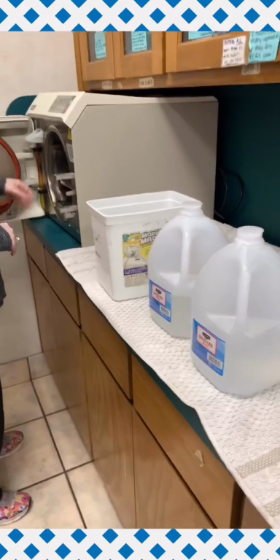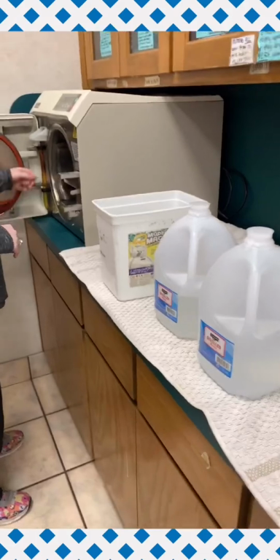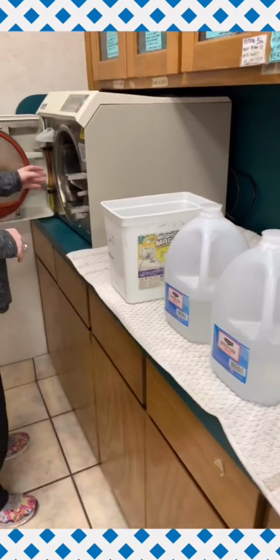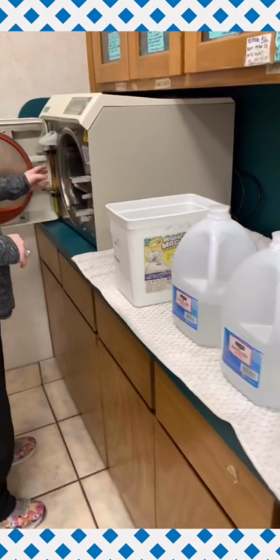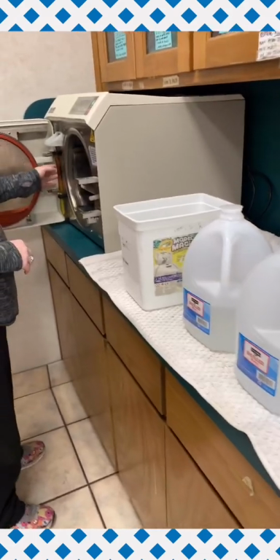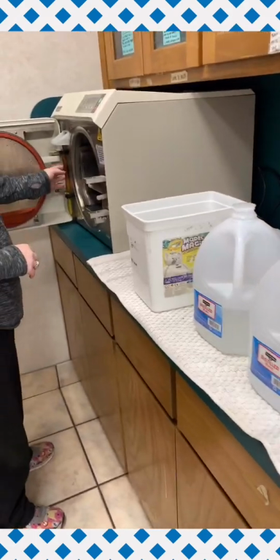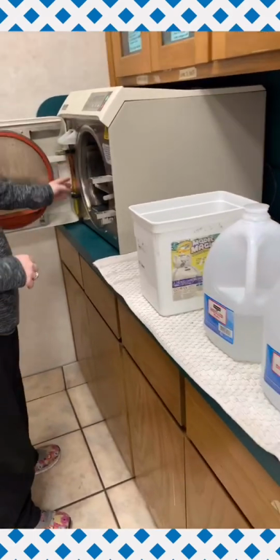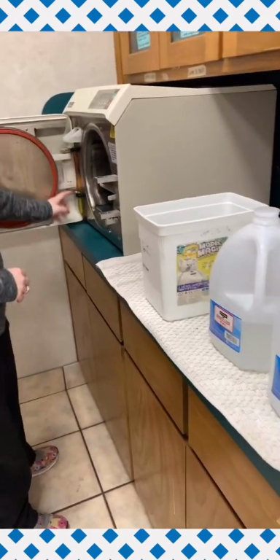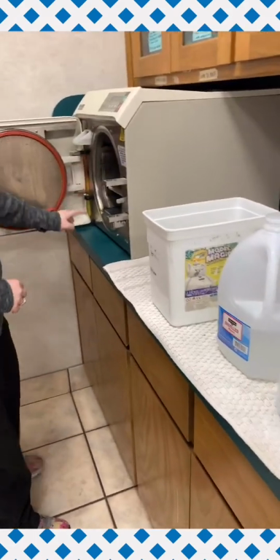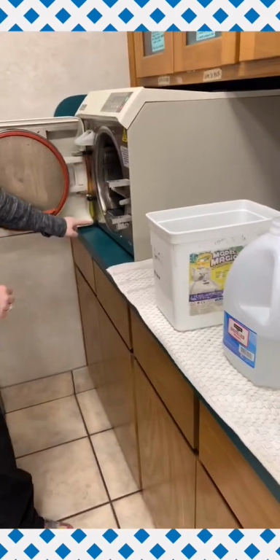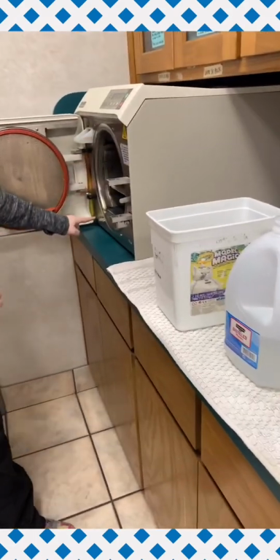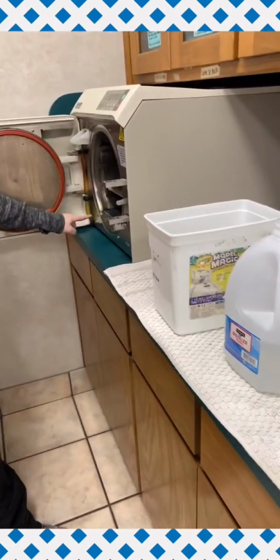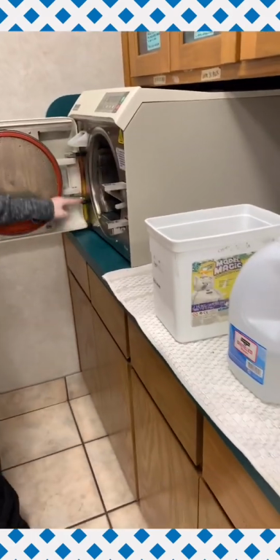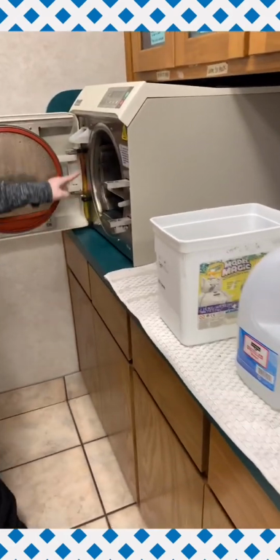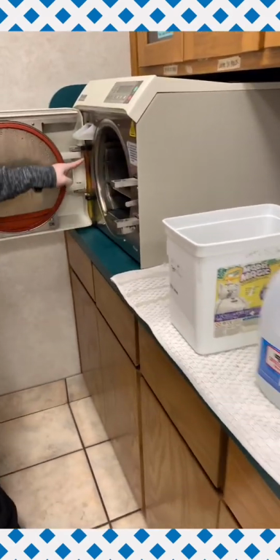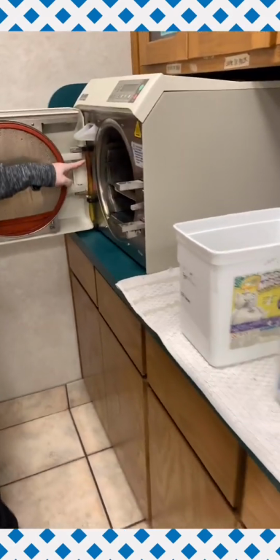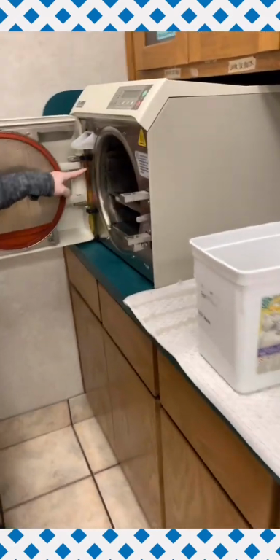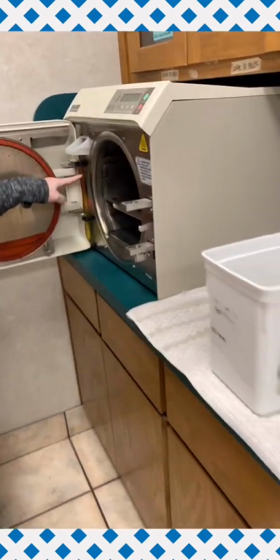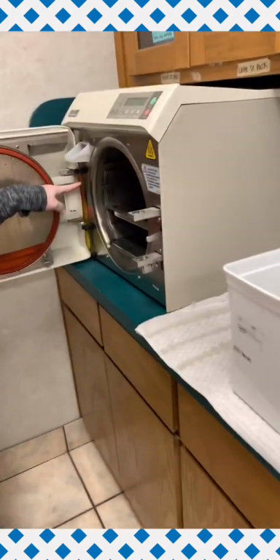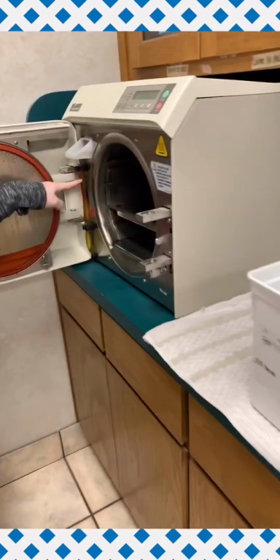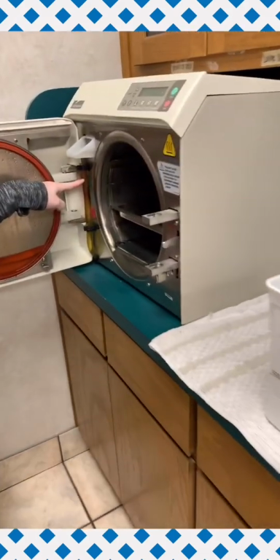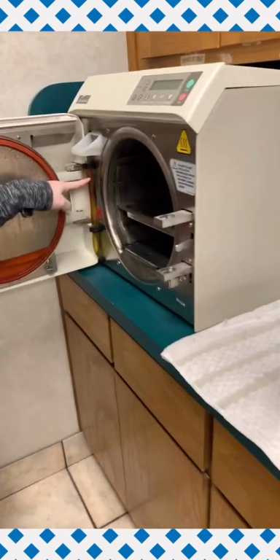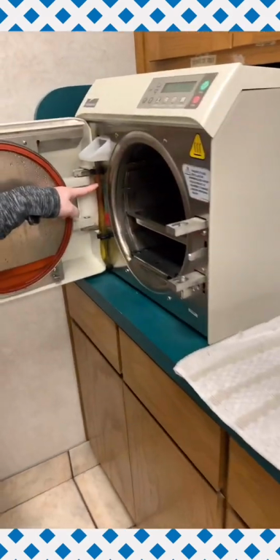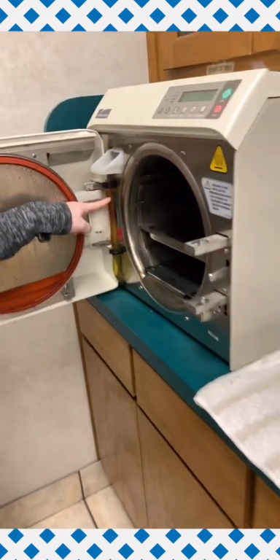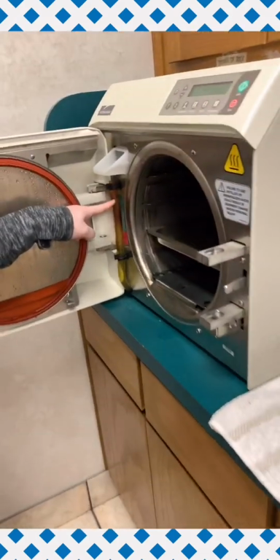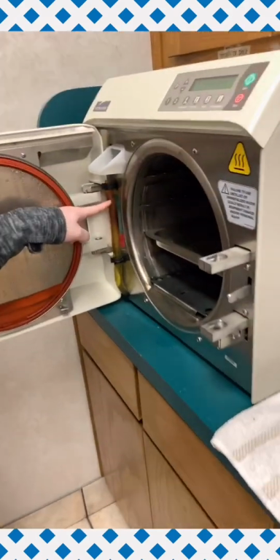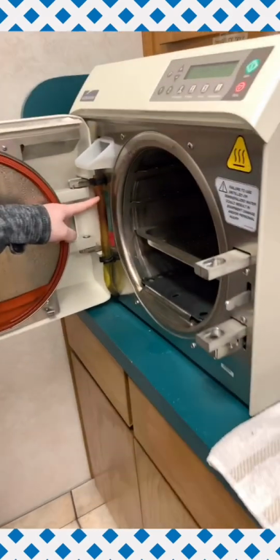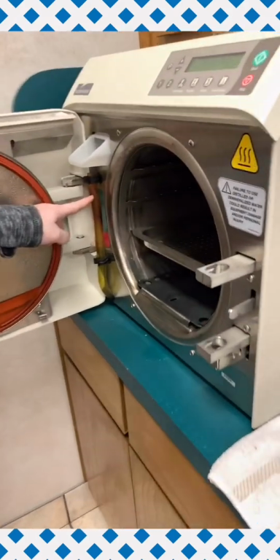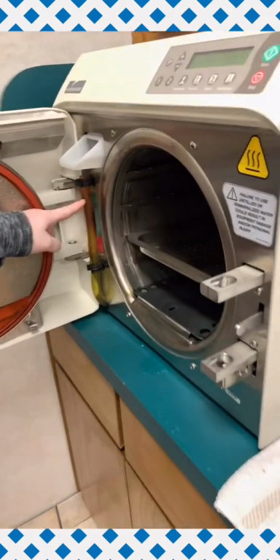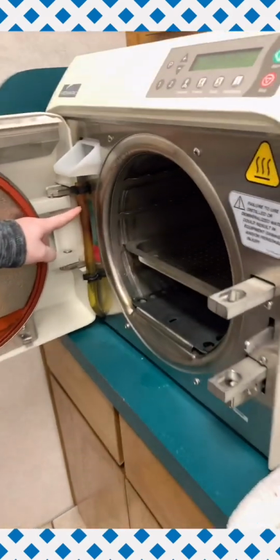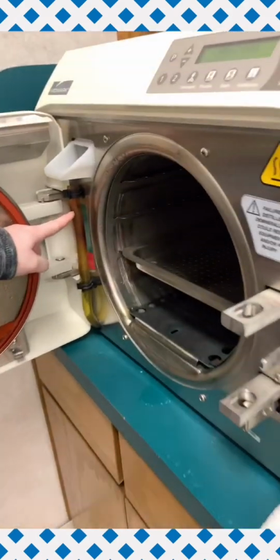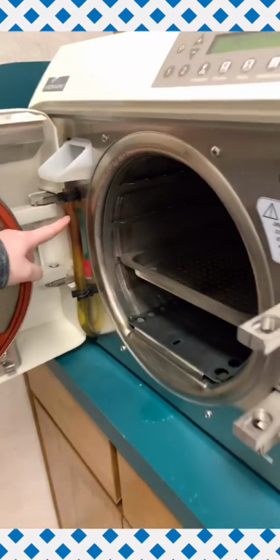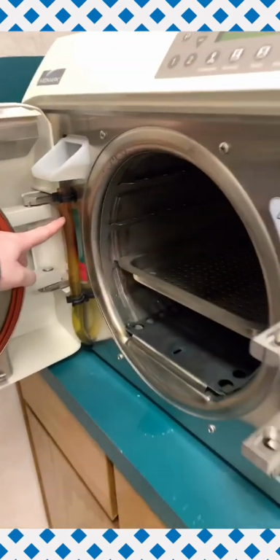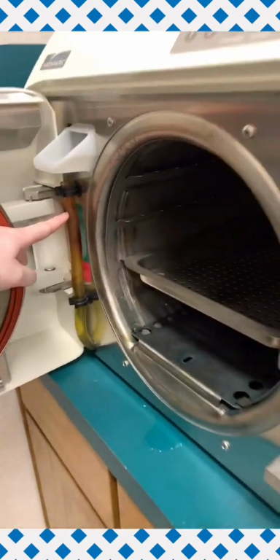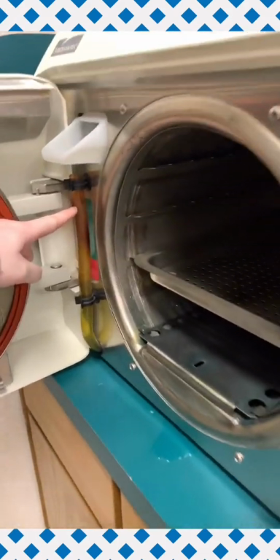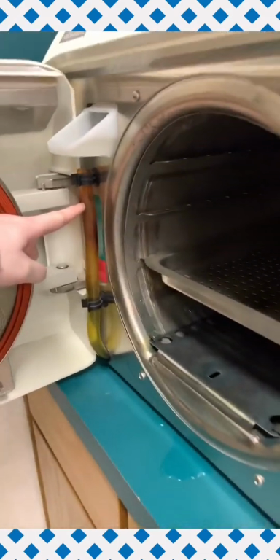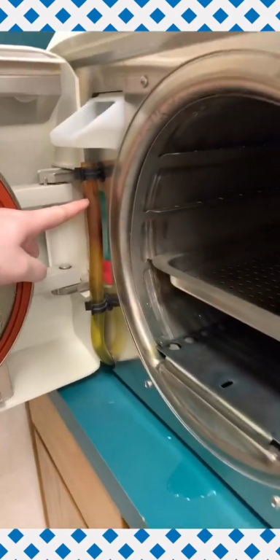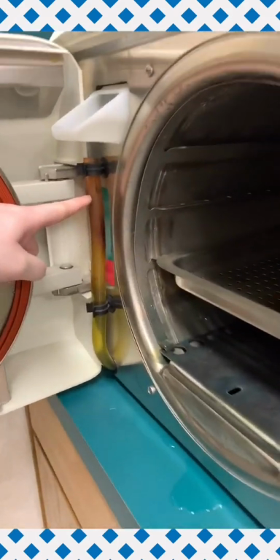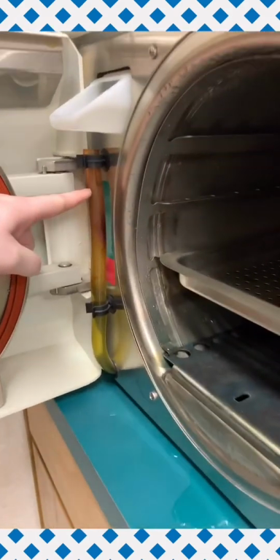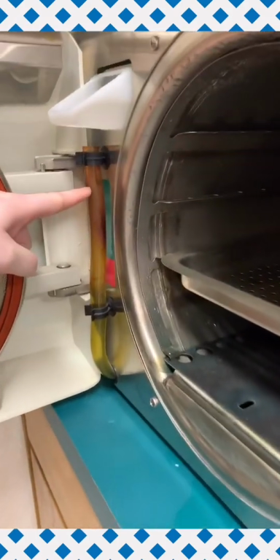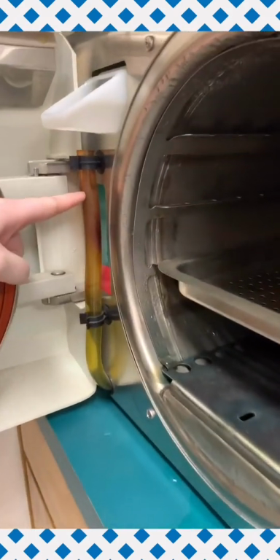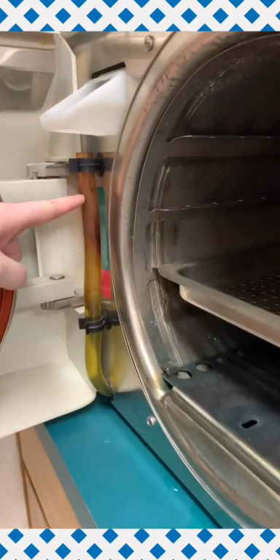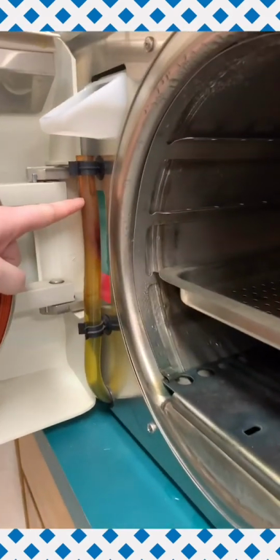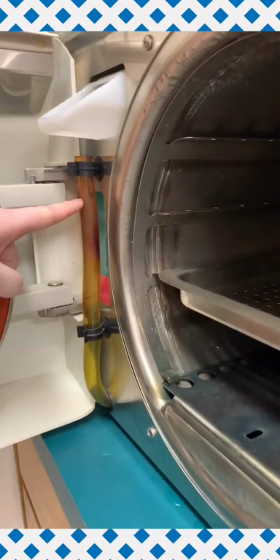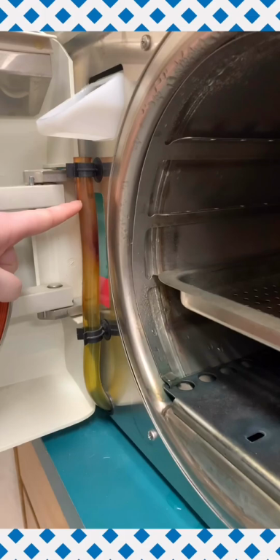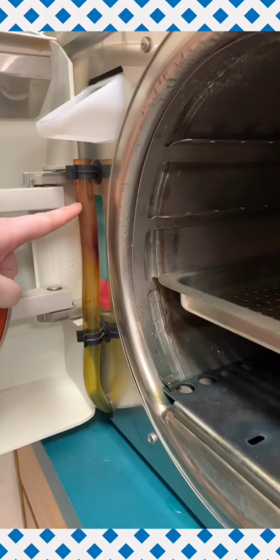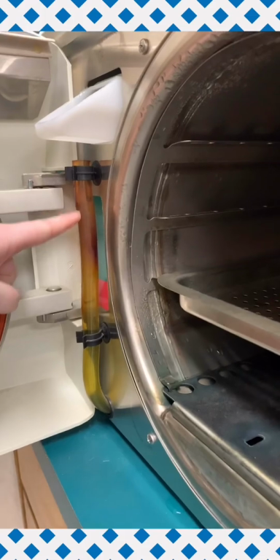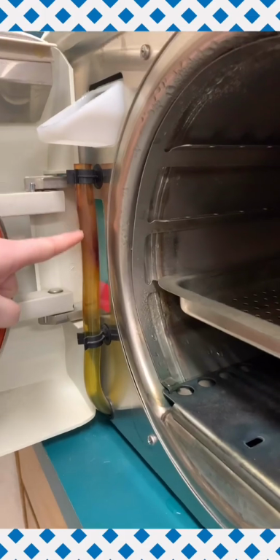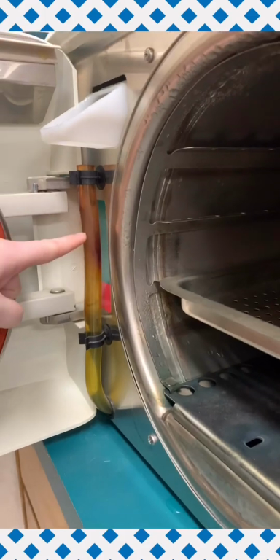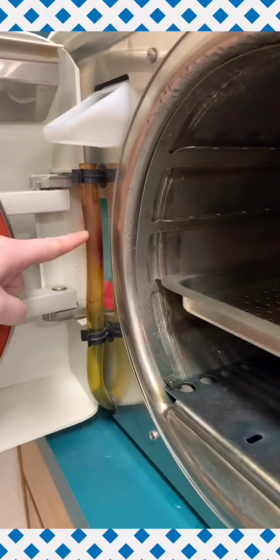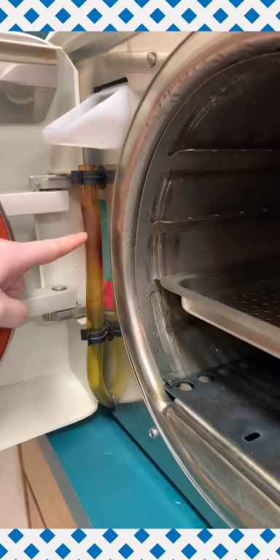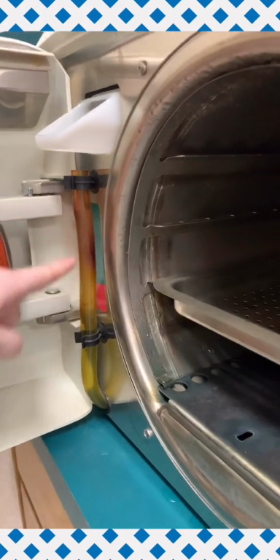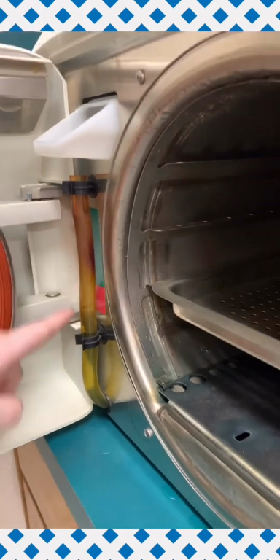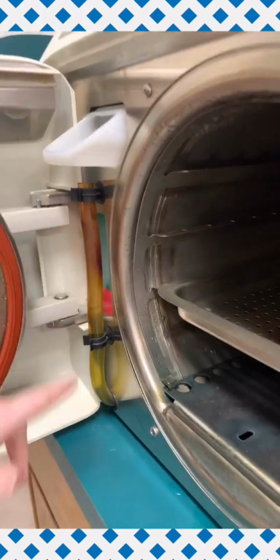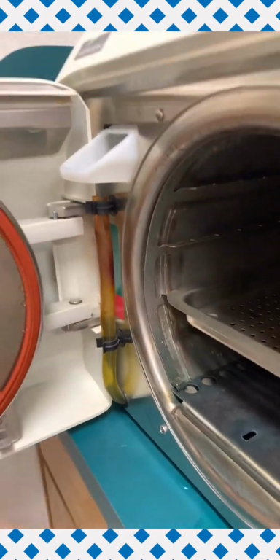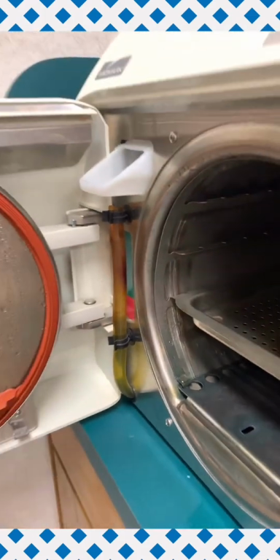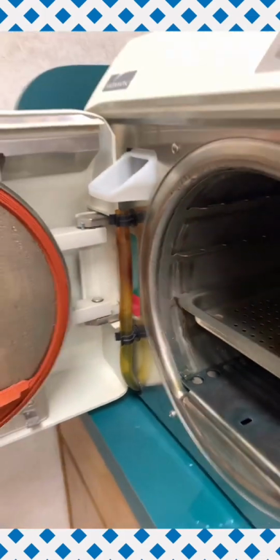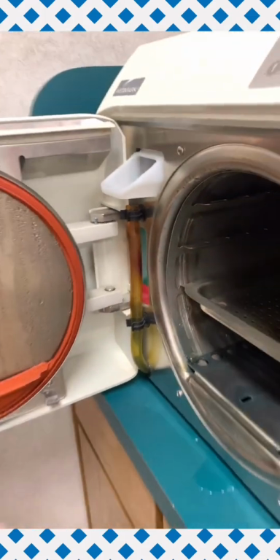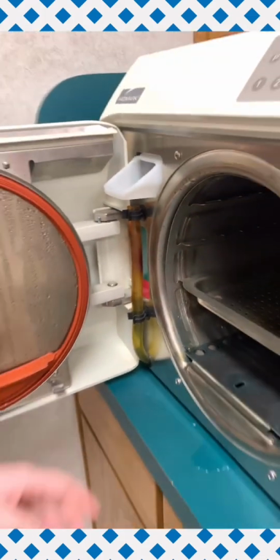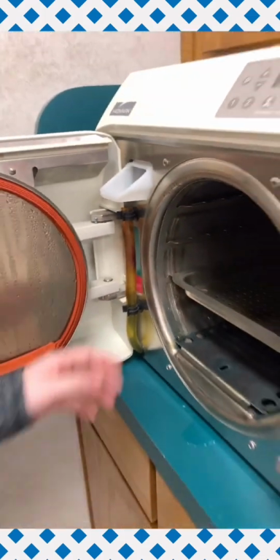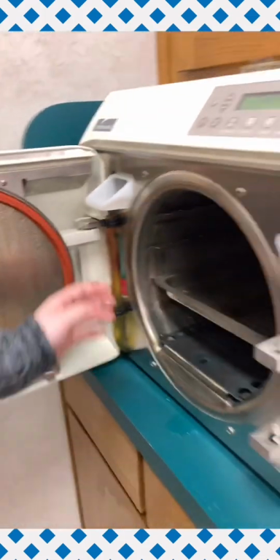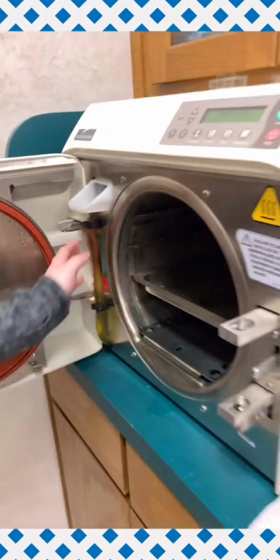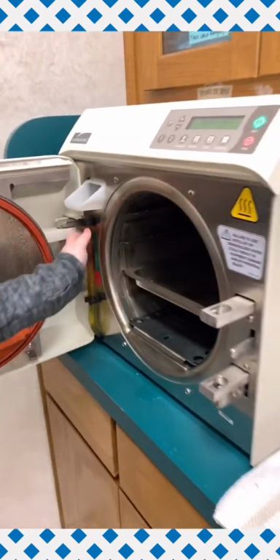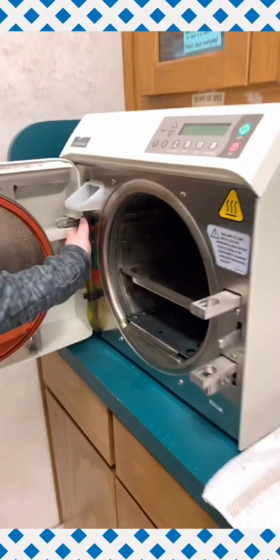Inside of our autoclave machine you will see a rubber tubing held in with two black clips. This is our reservoir tank.